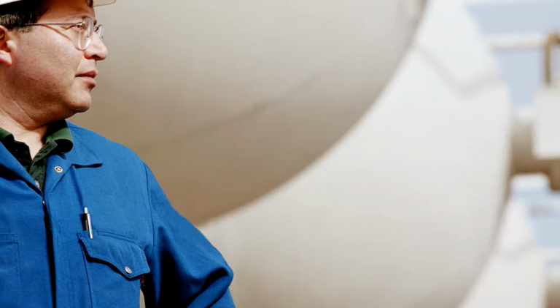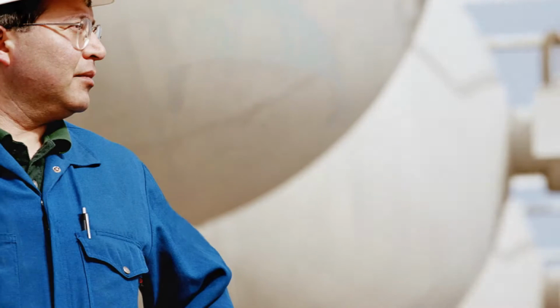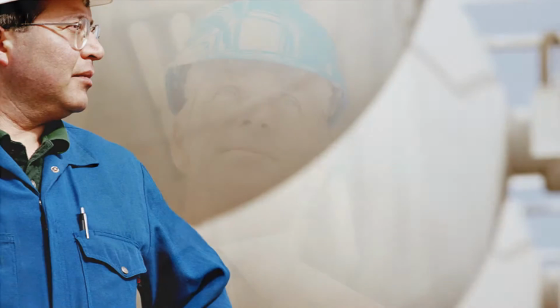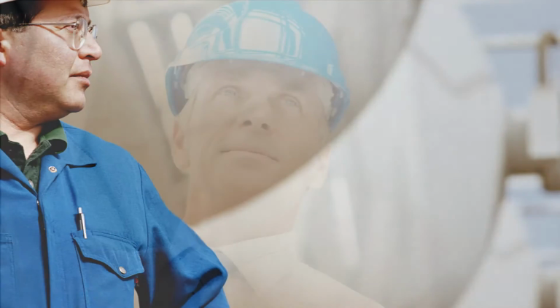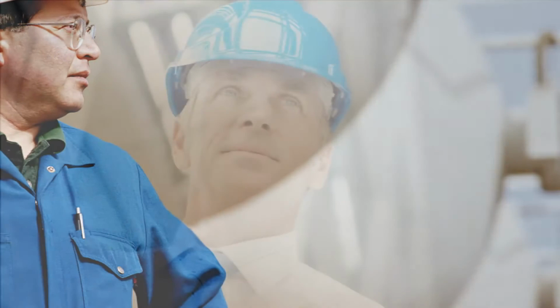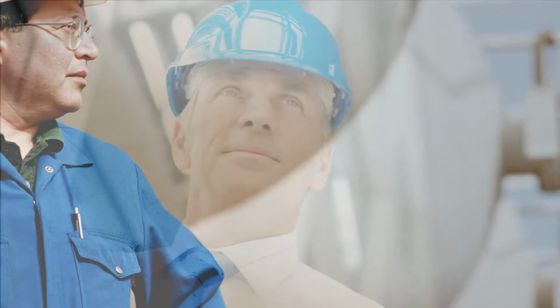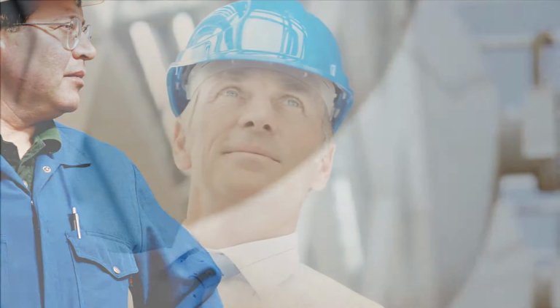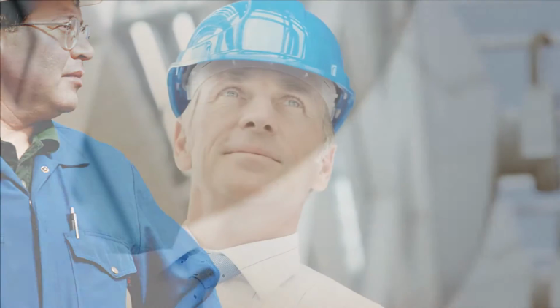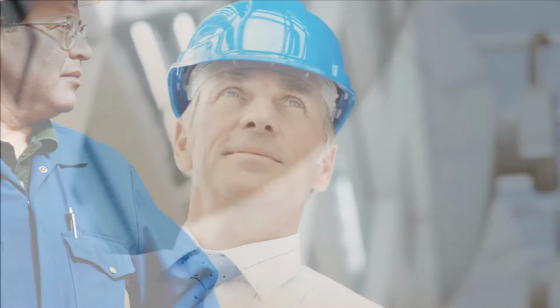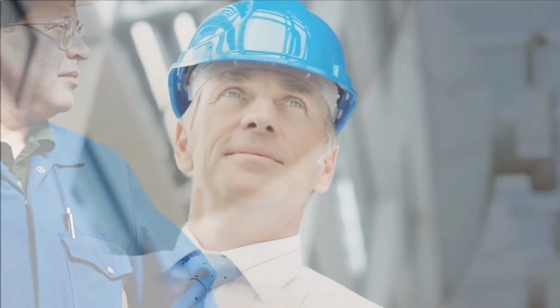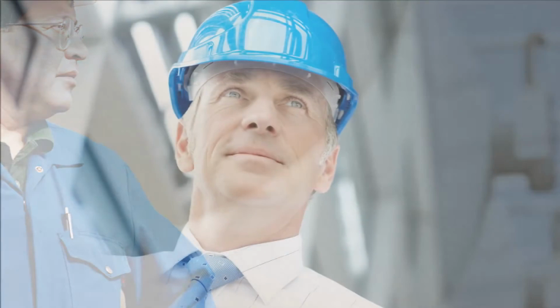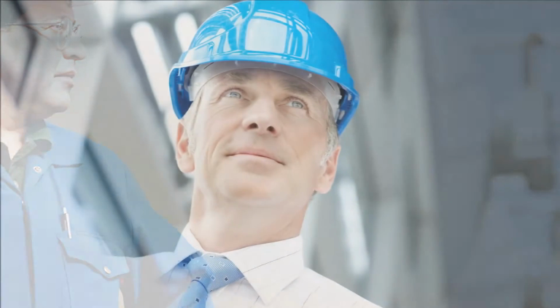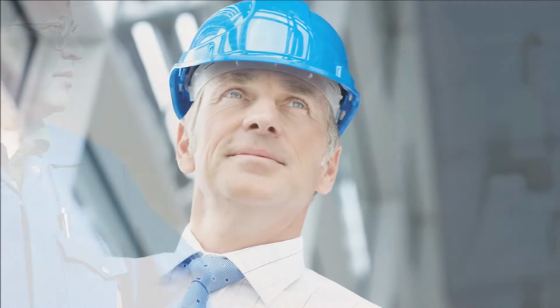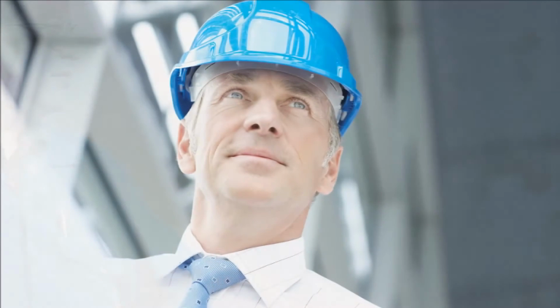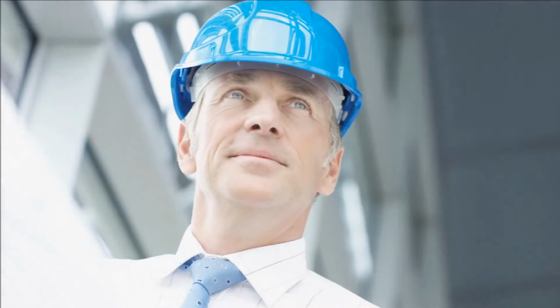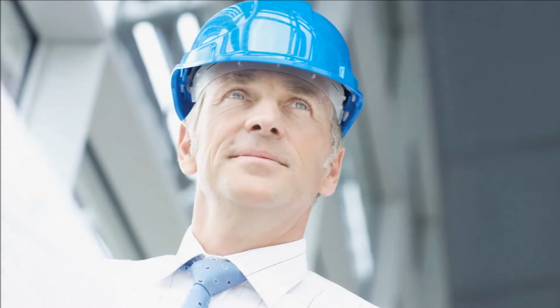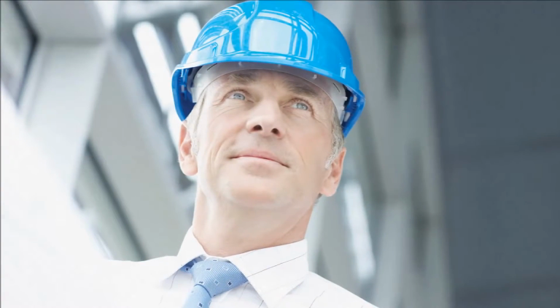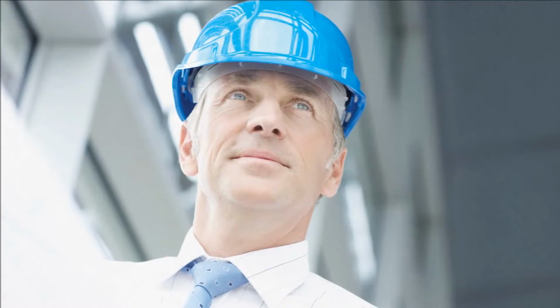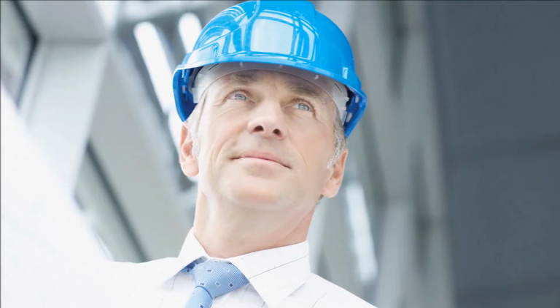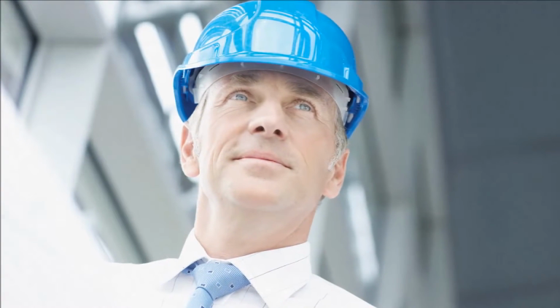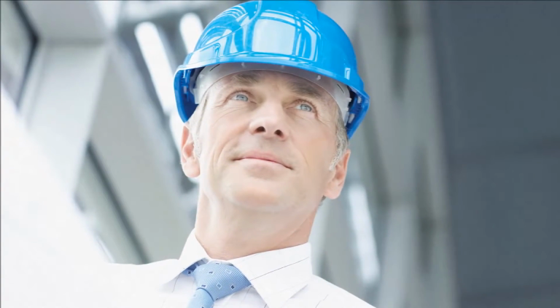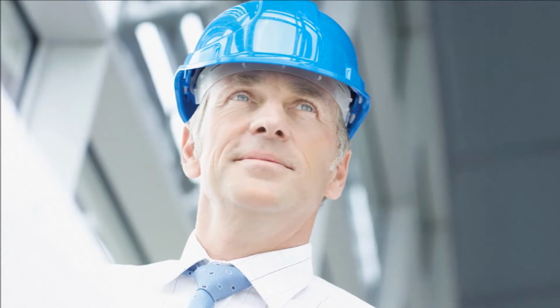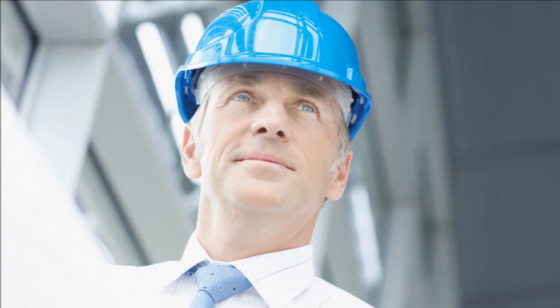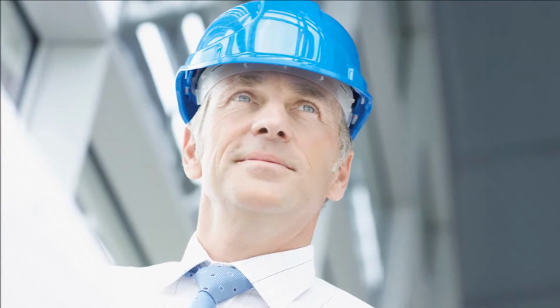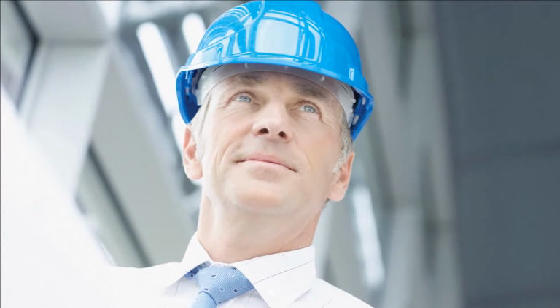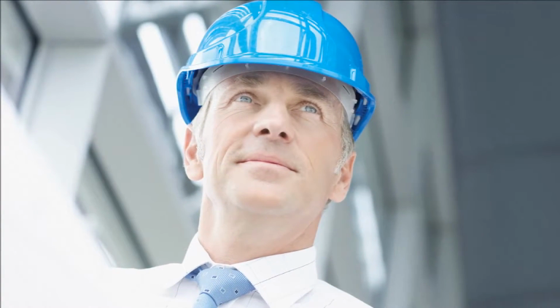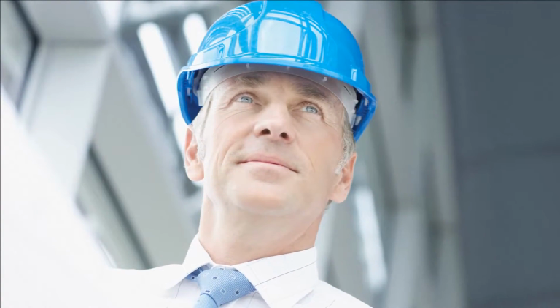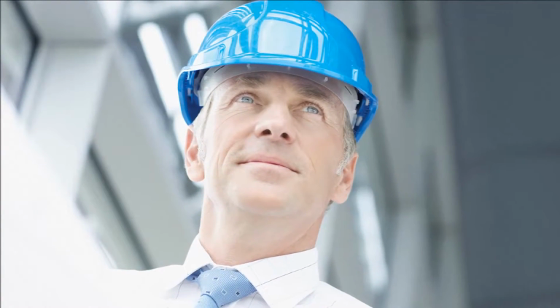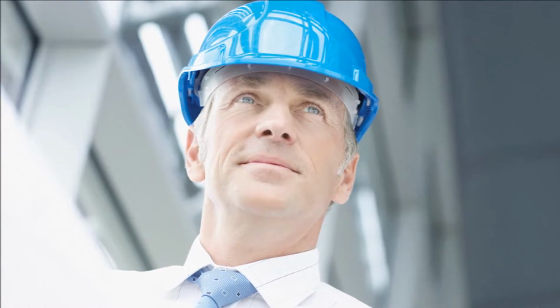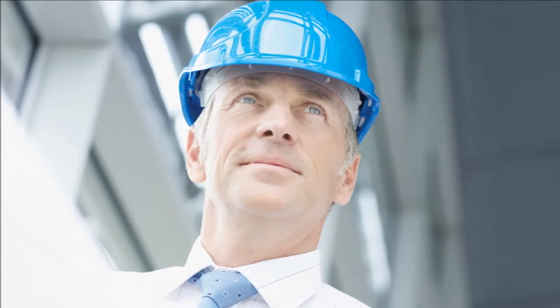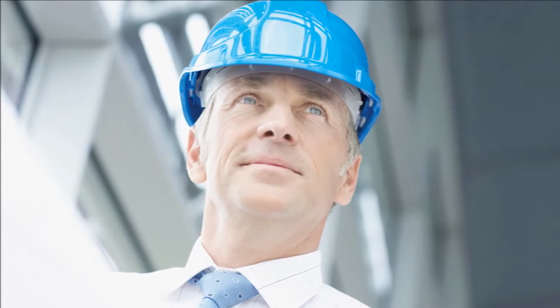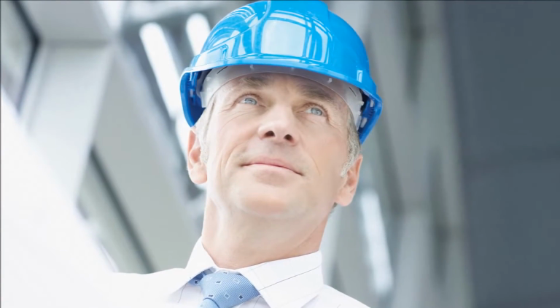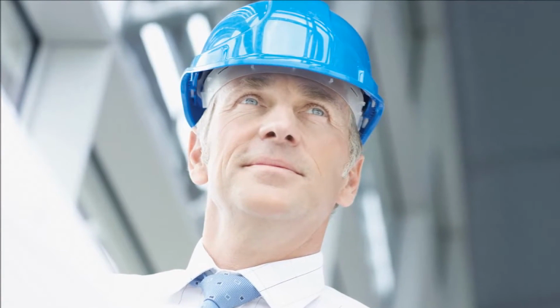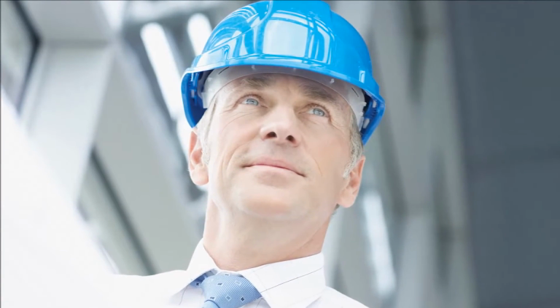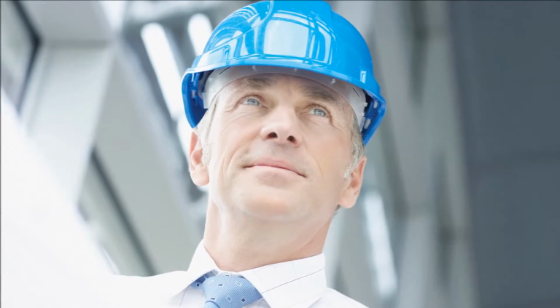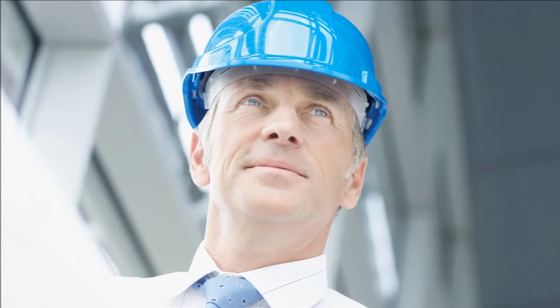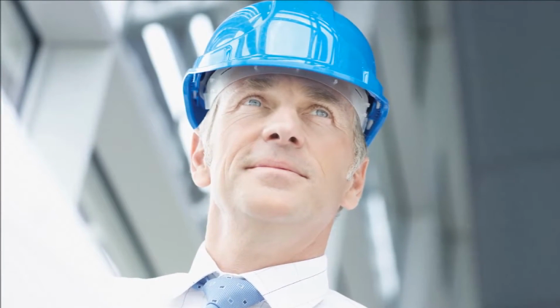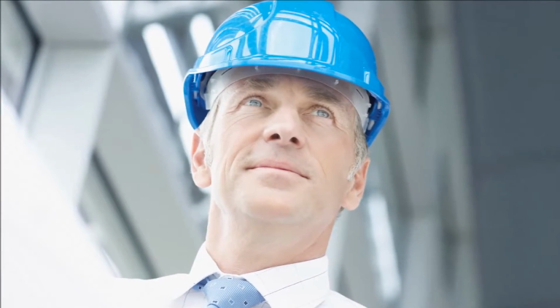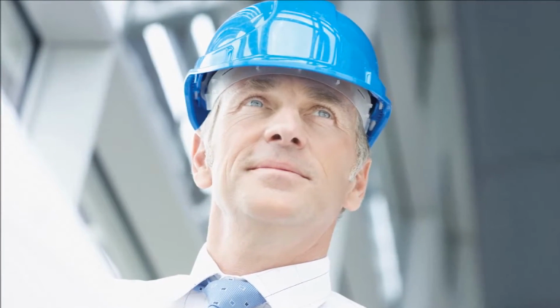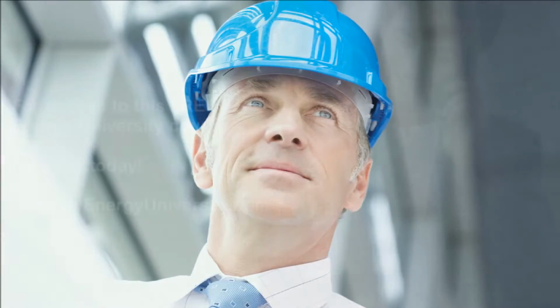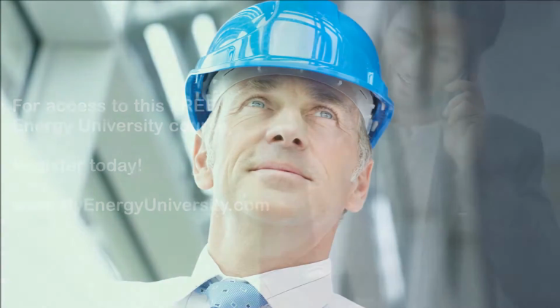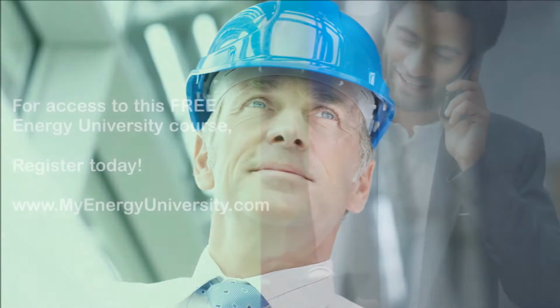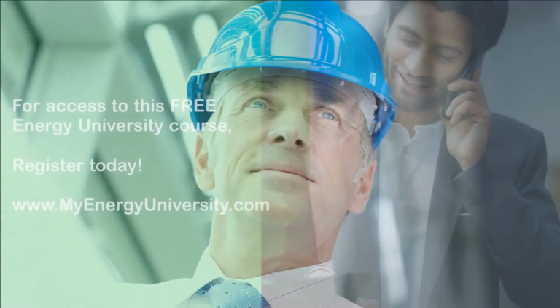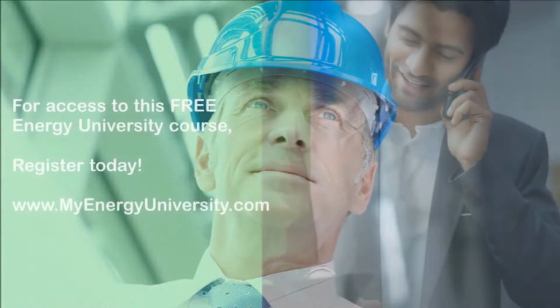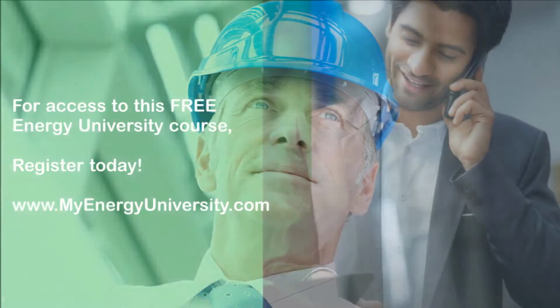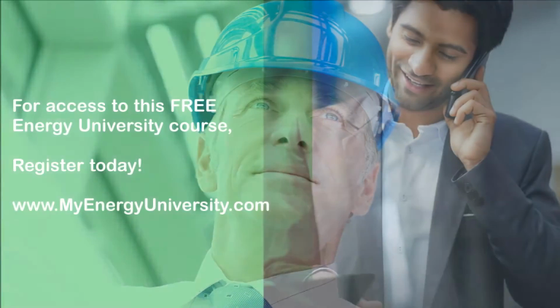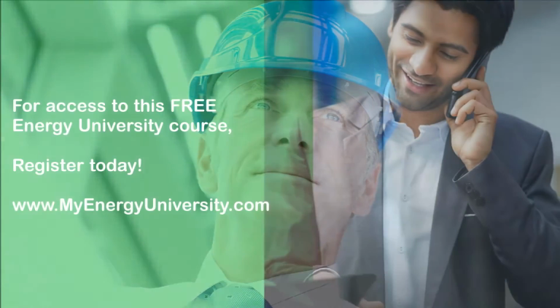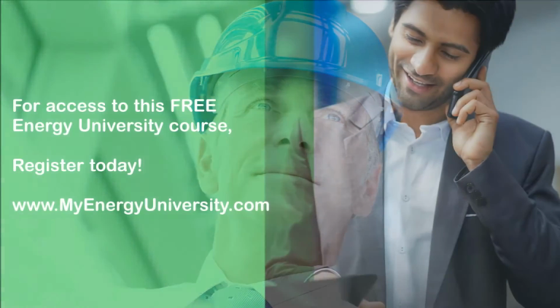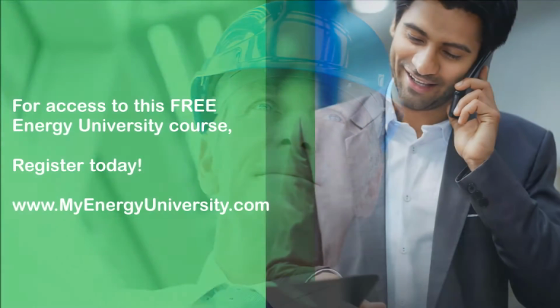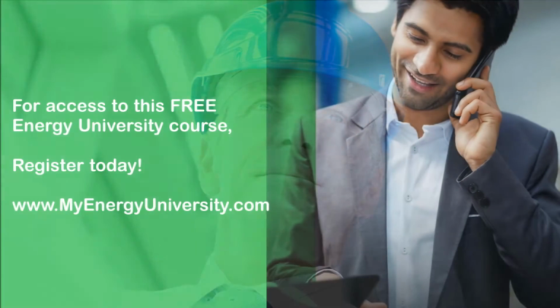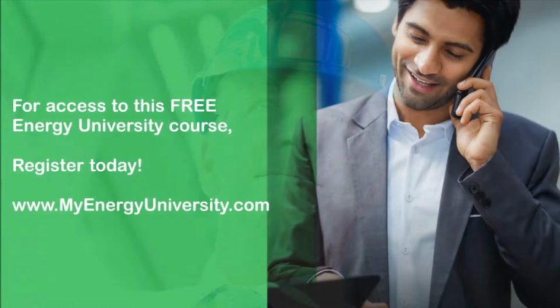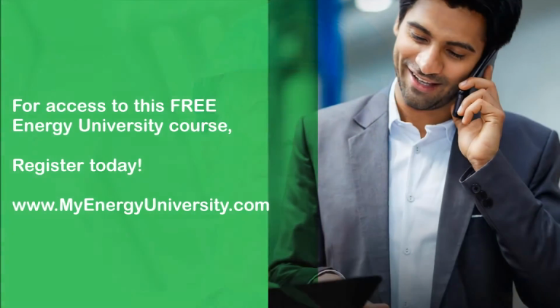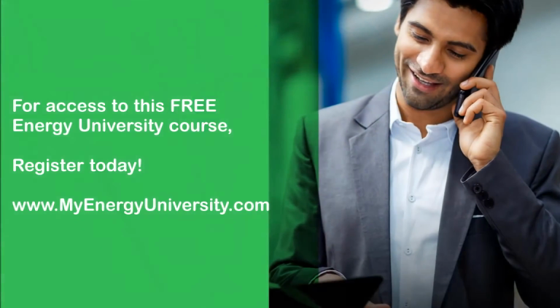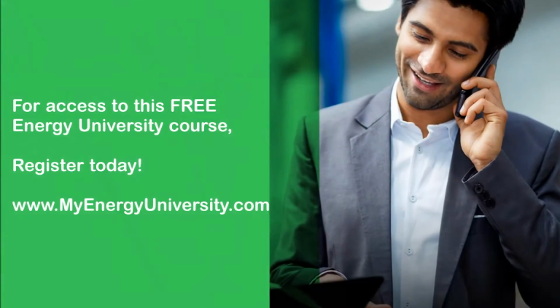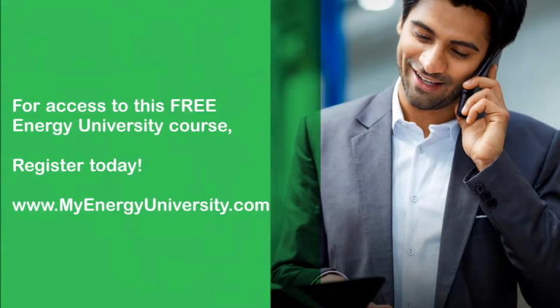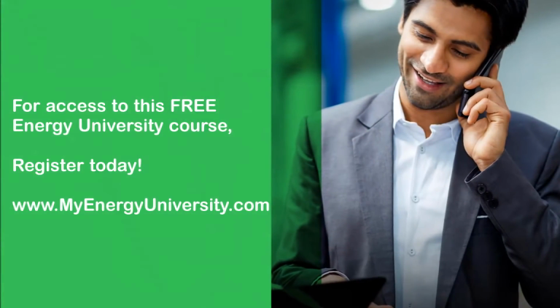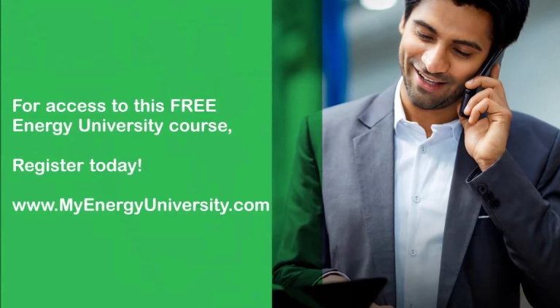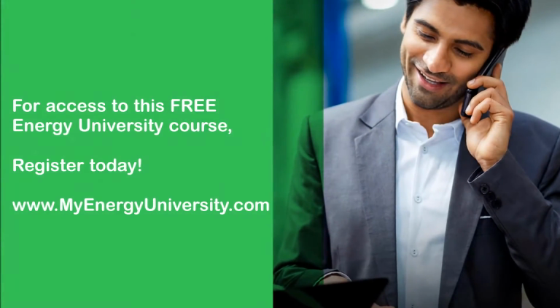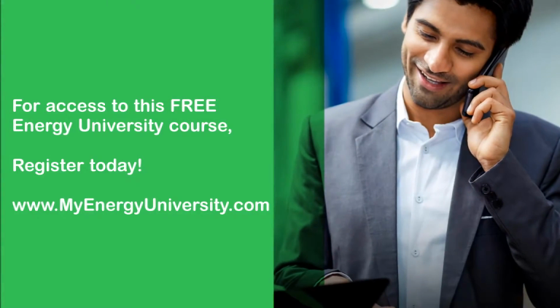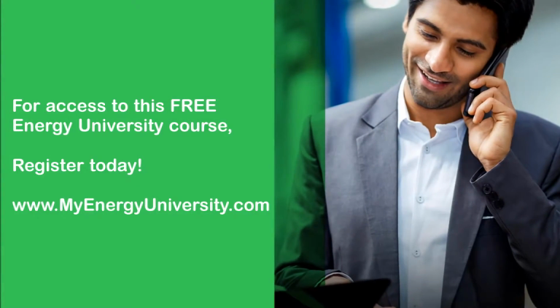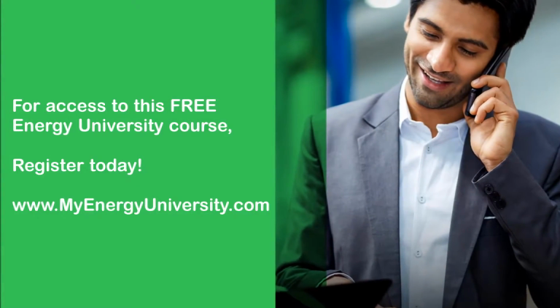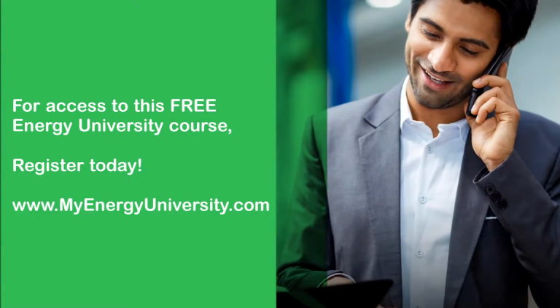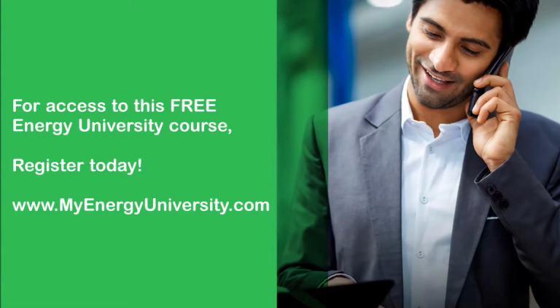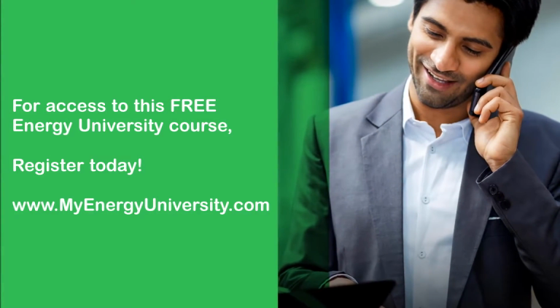If saving energy and money appeals to you, check out this Energy University course today.